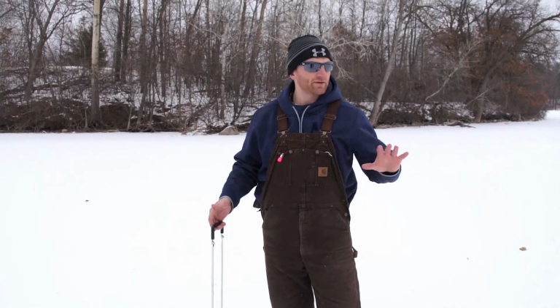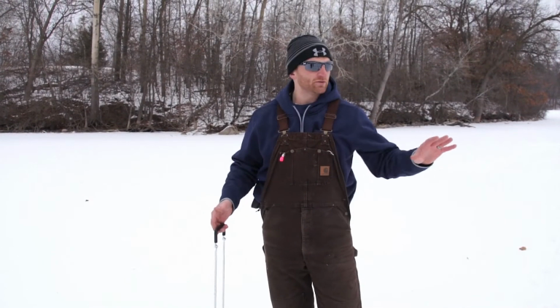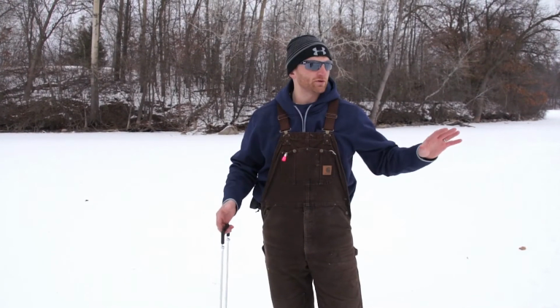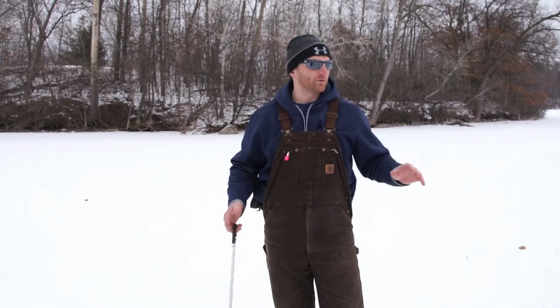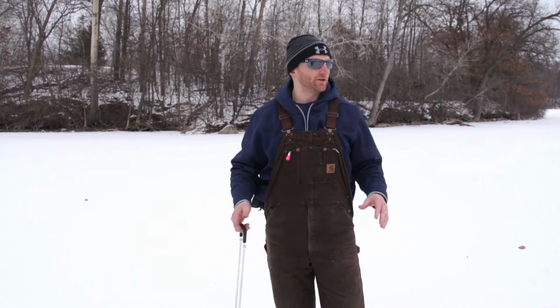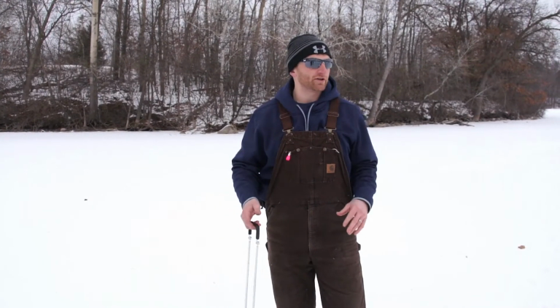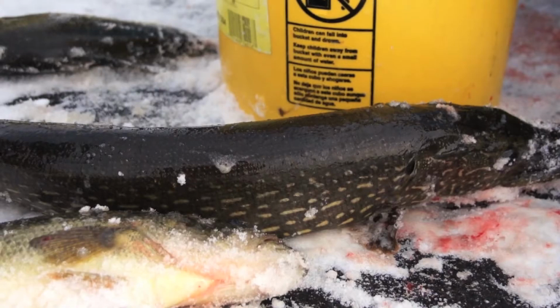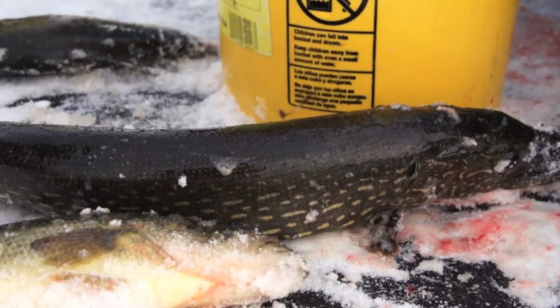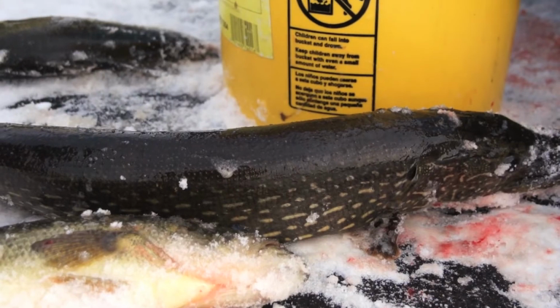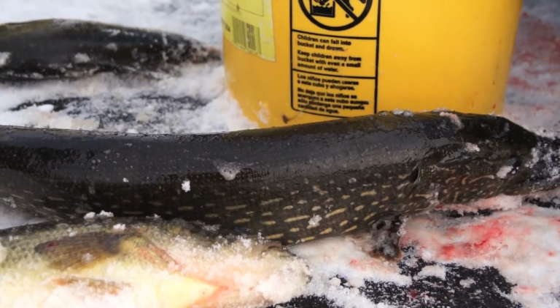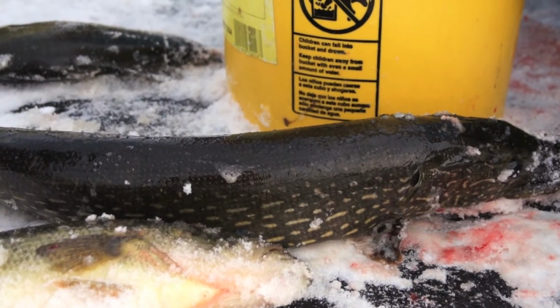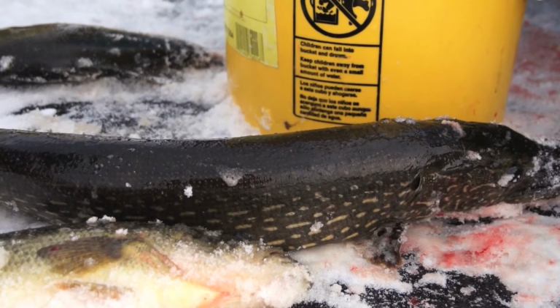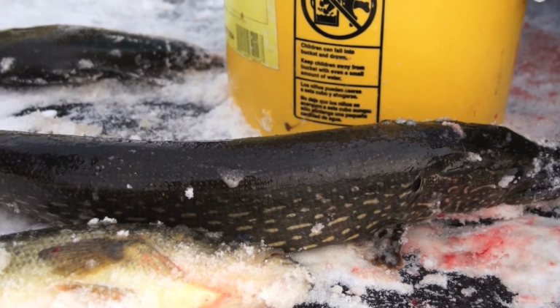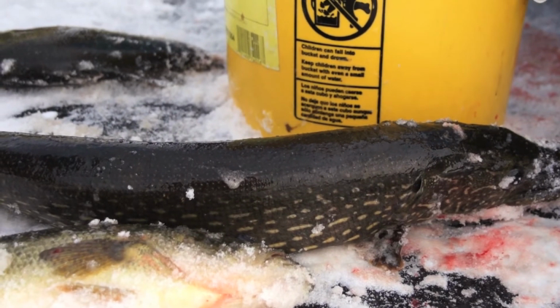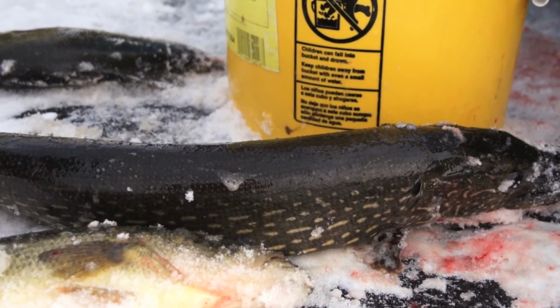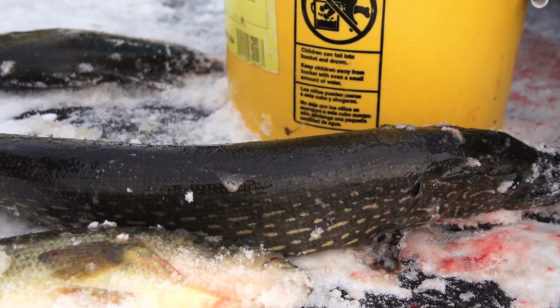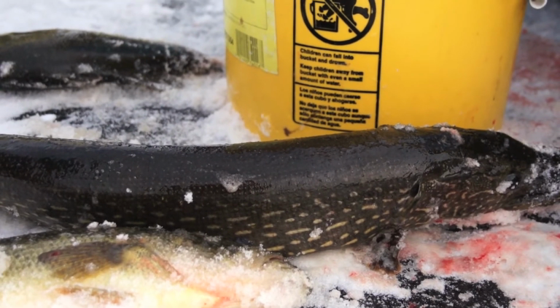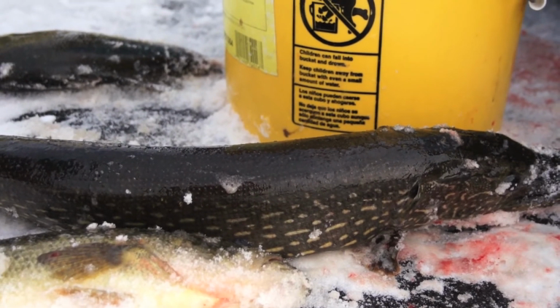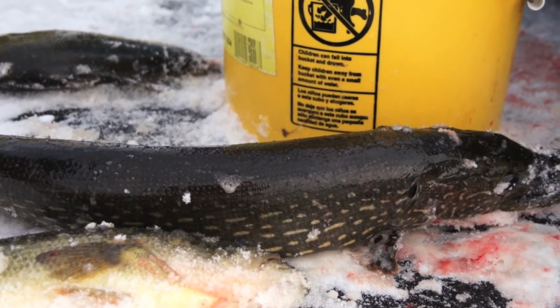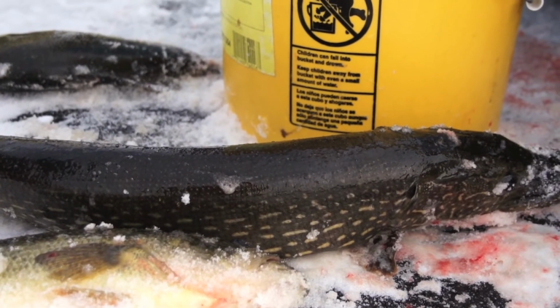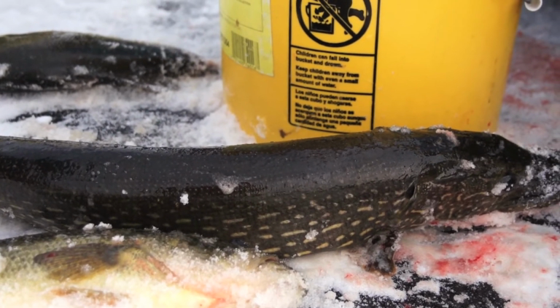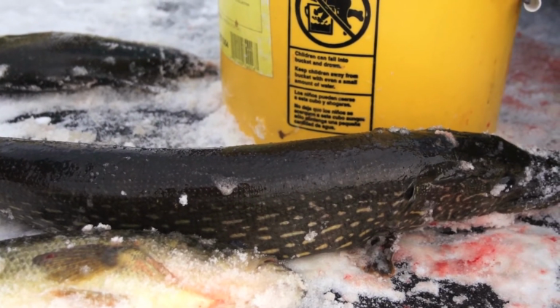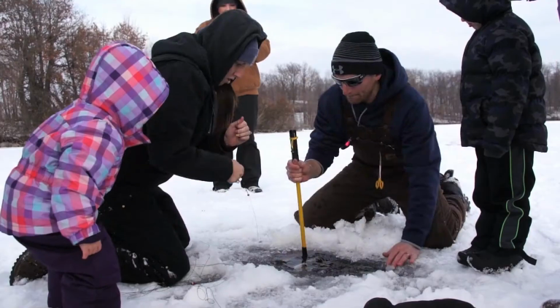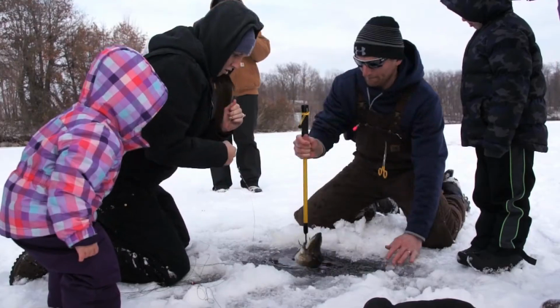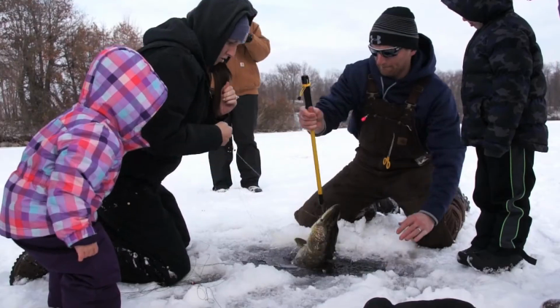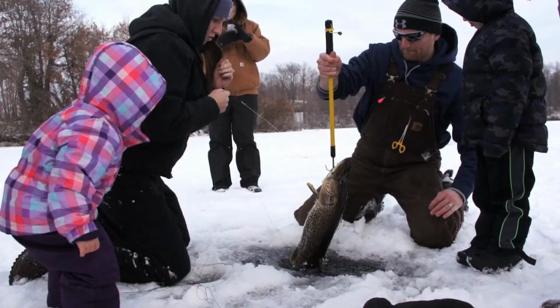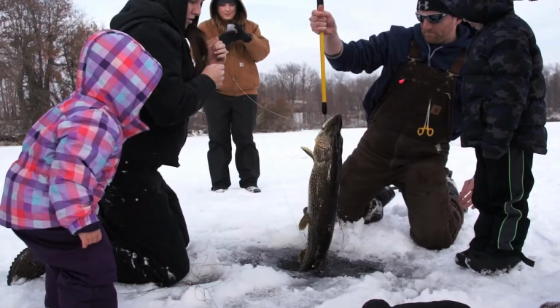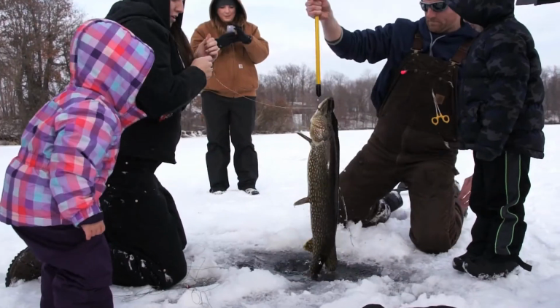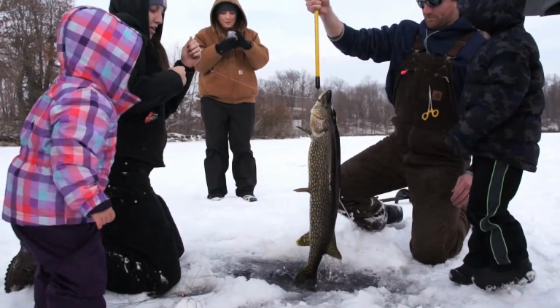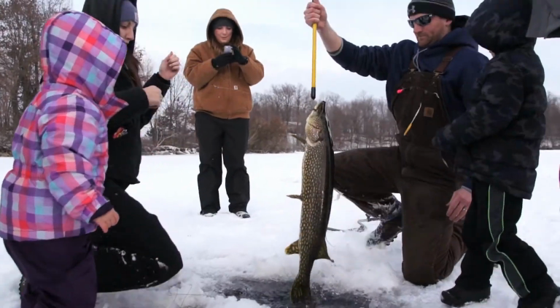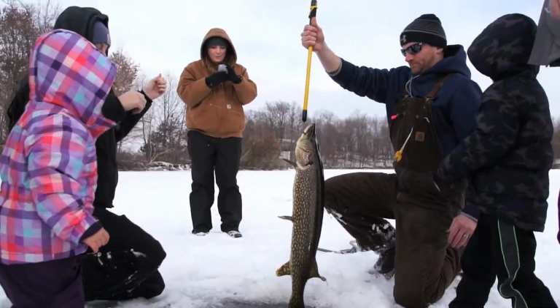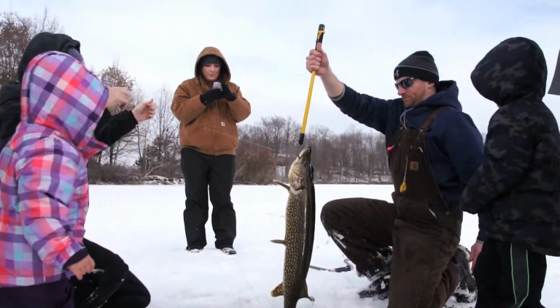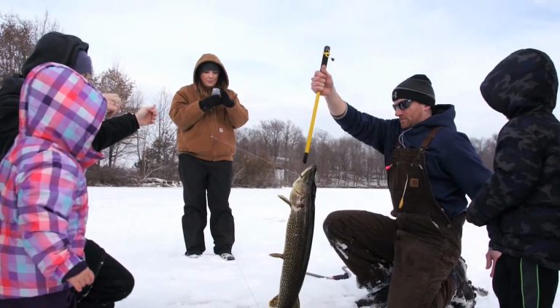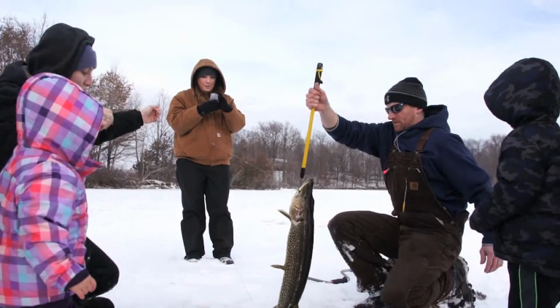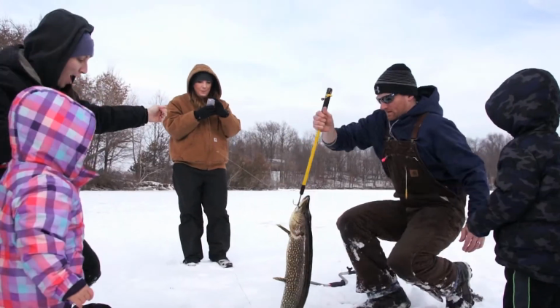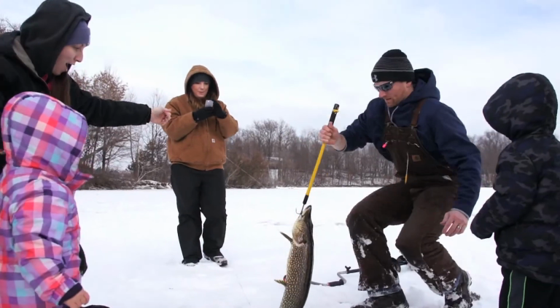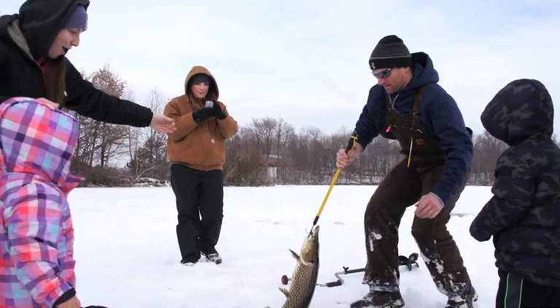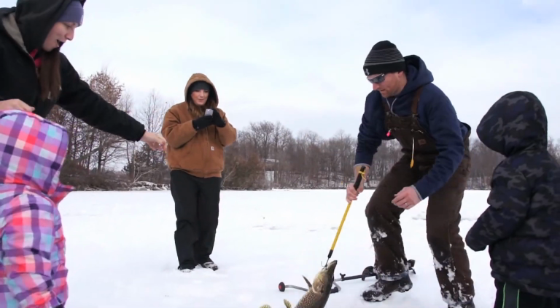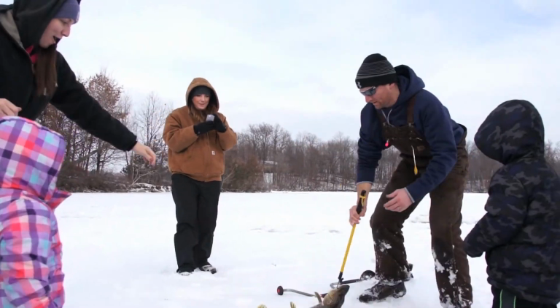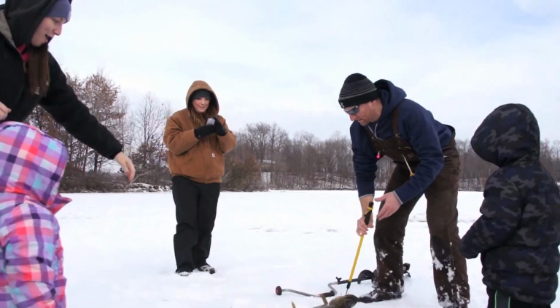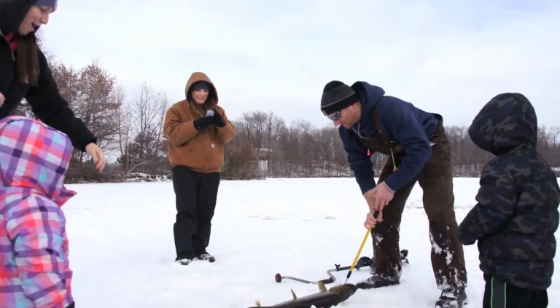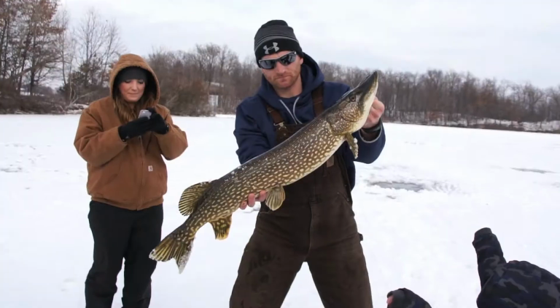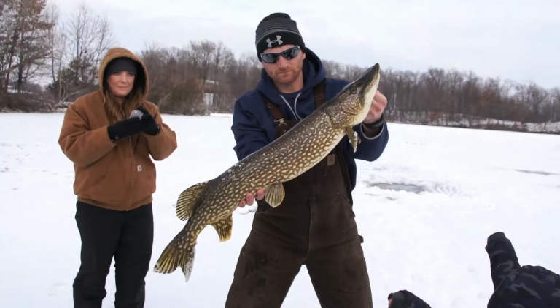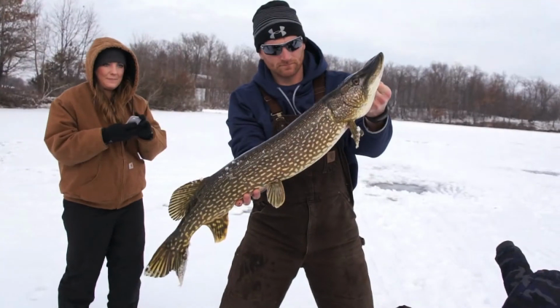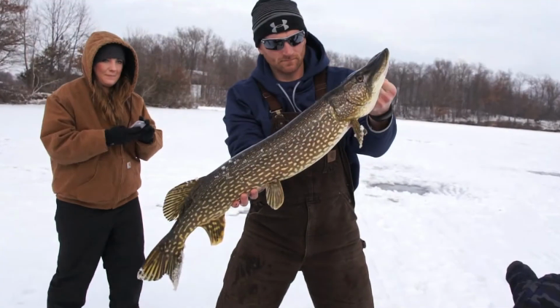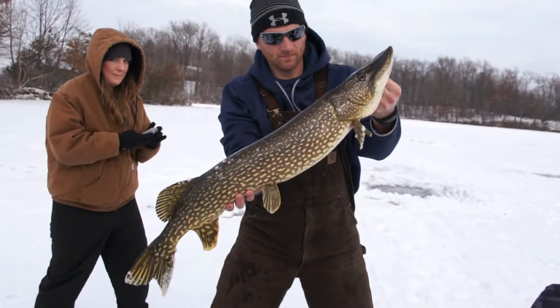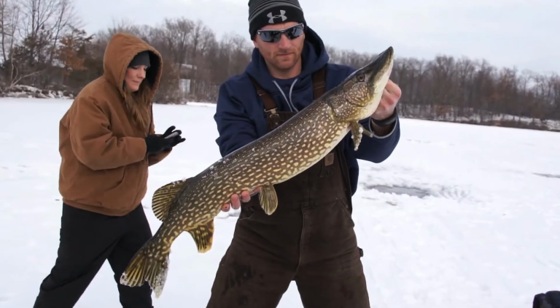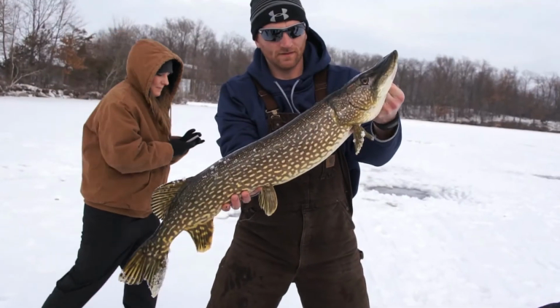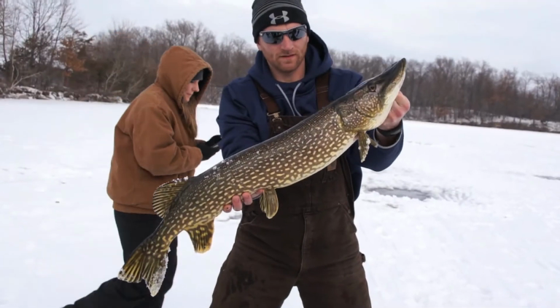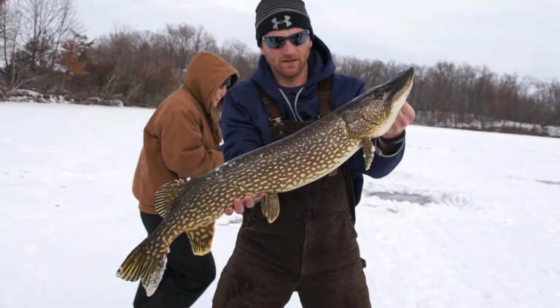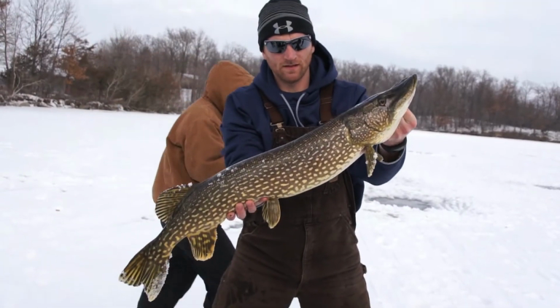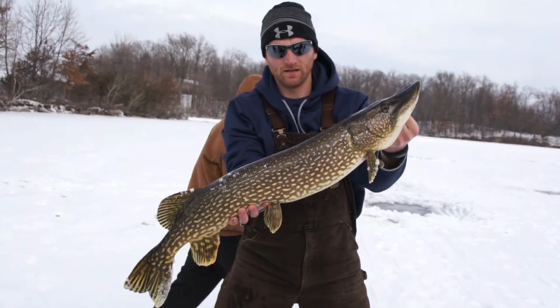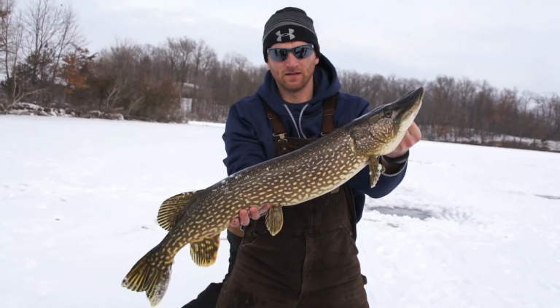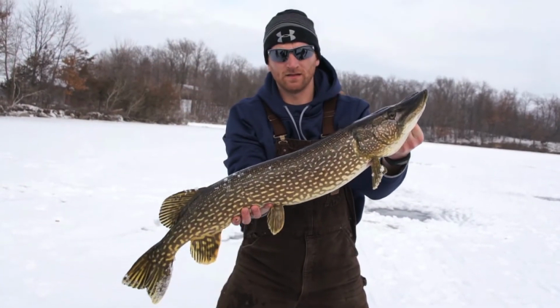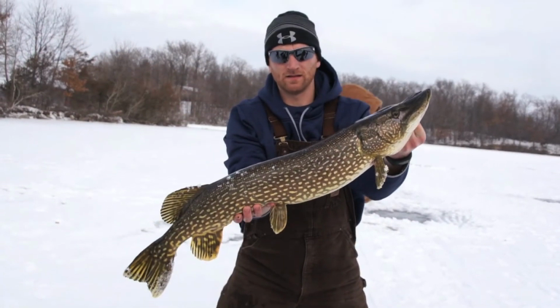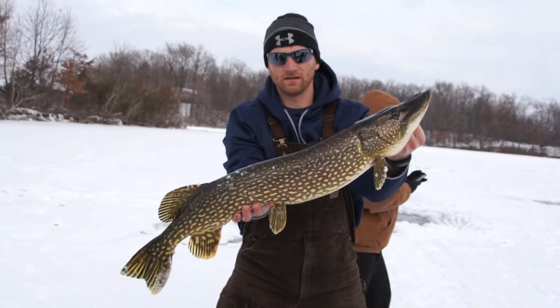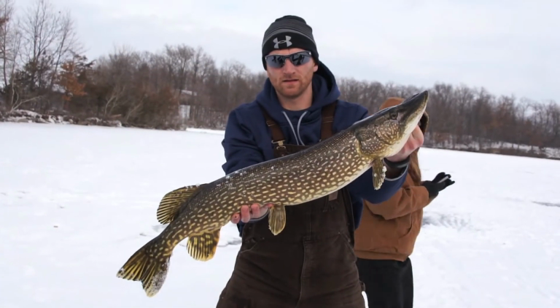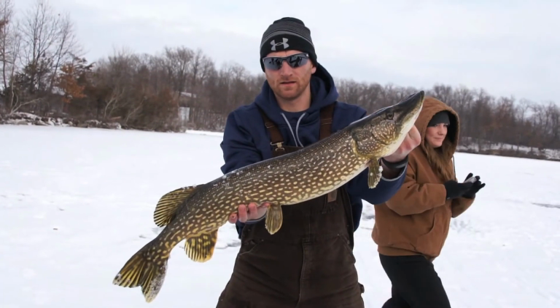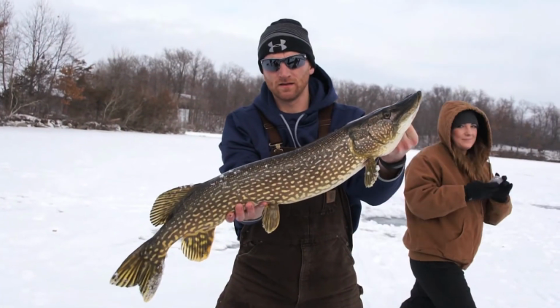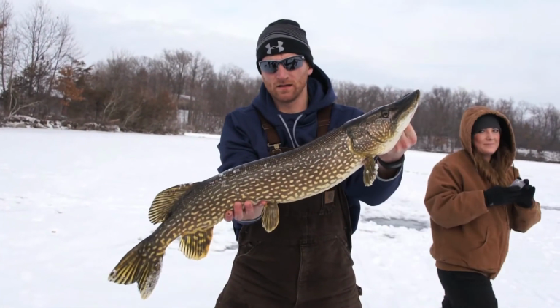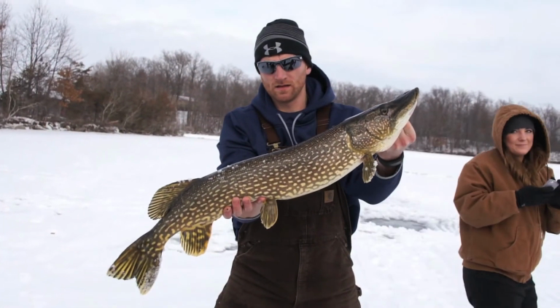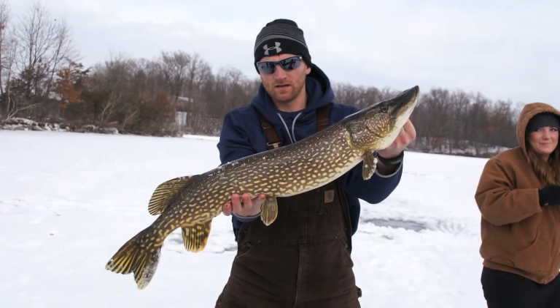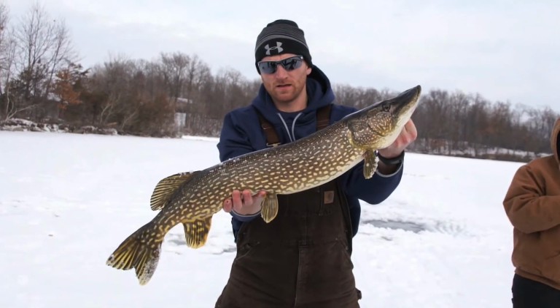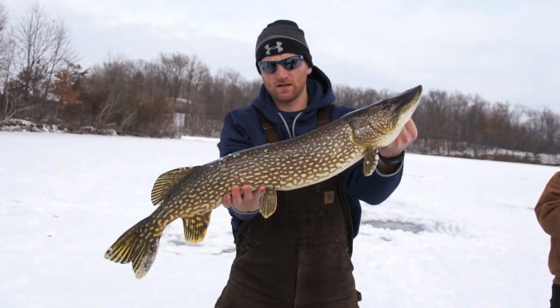We've been doing a really good job out here. We've gotten three or four pike over 30 inches, we've gotten a few bass, and the kids are just having a blast.